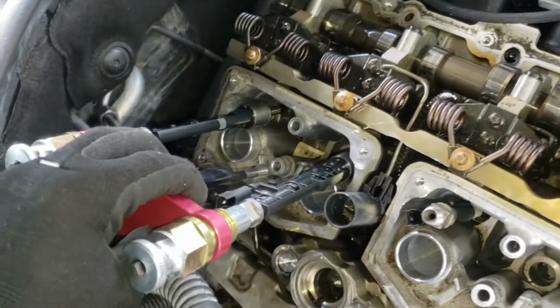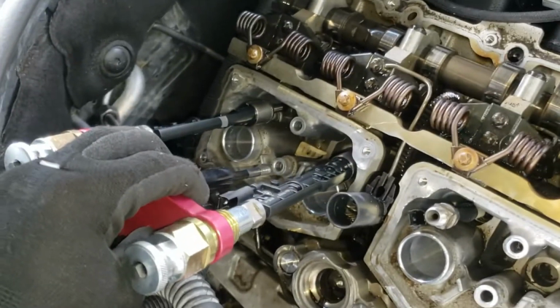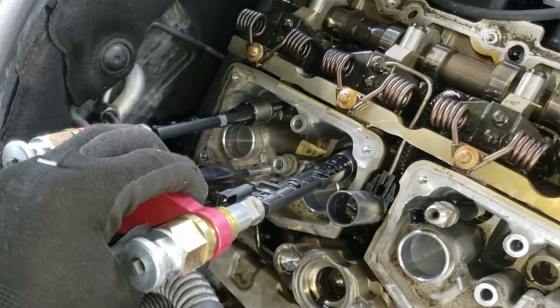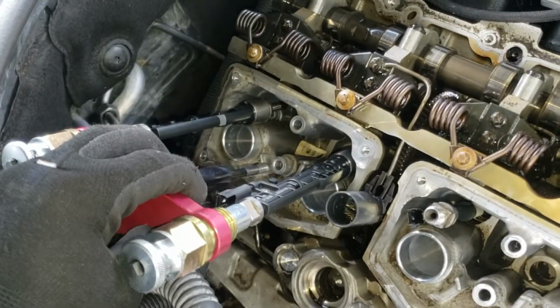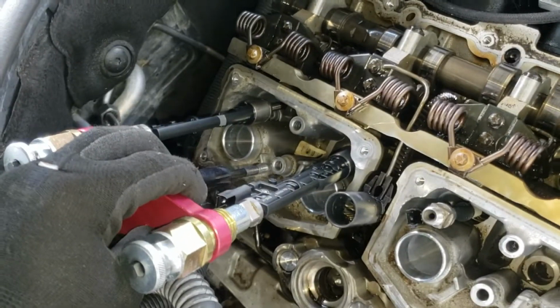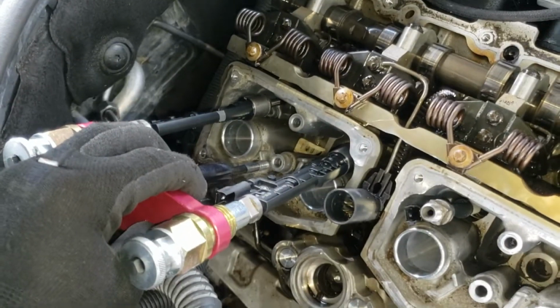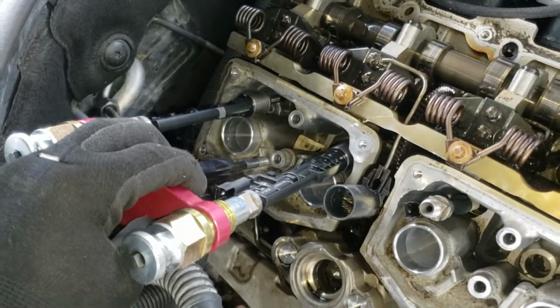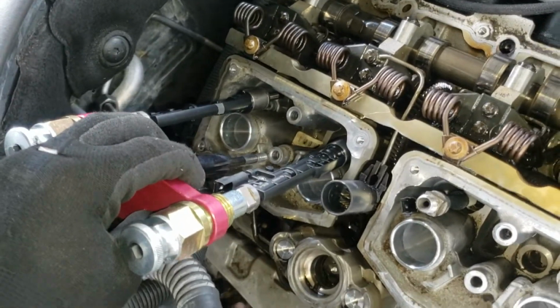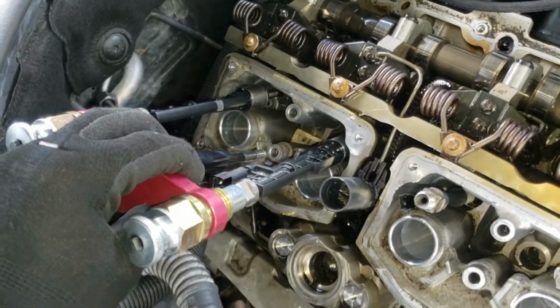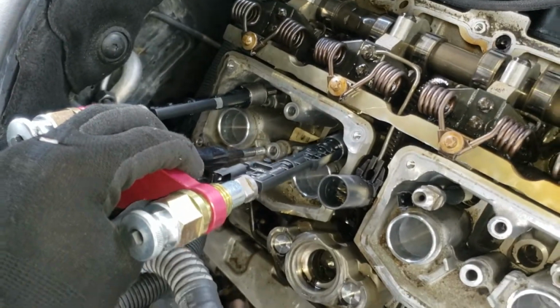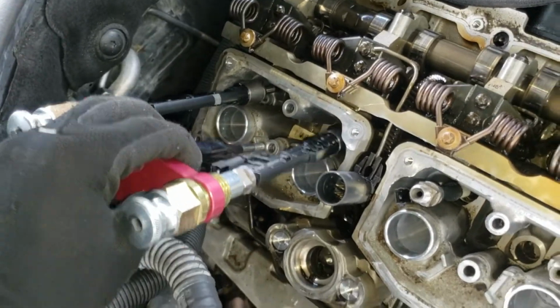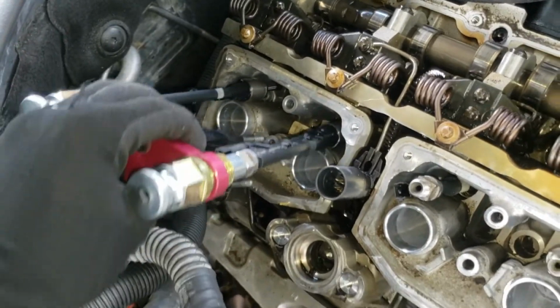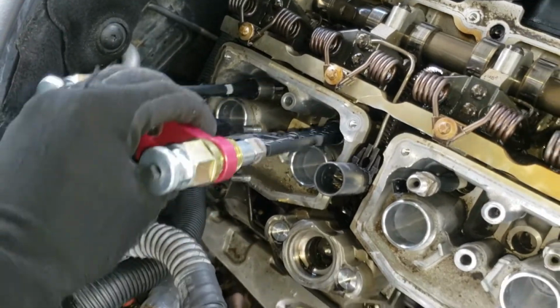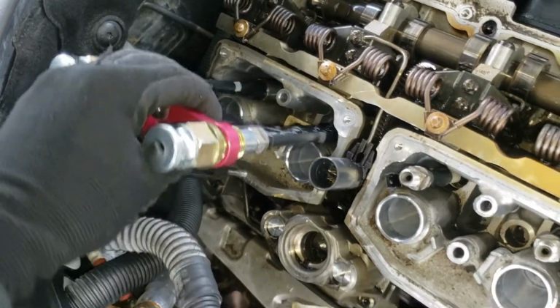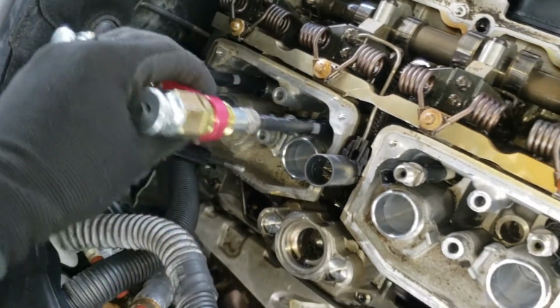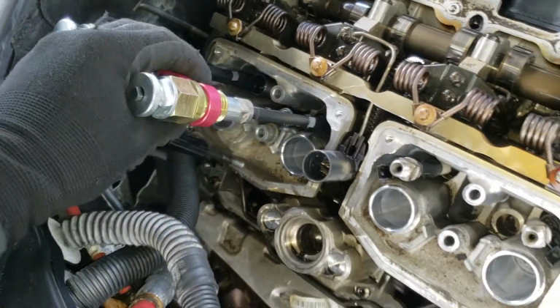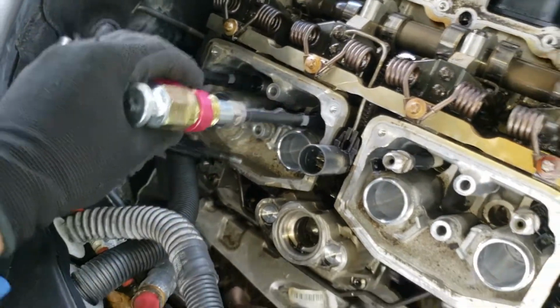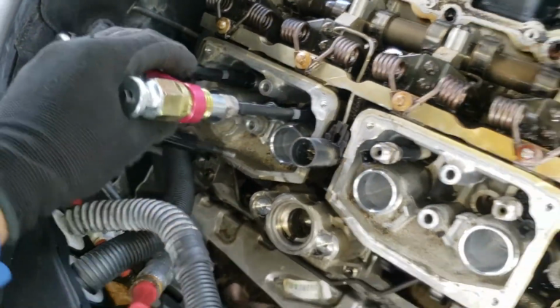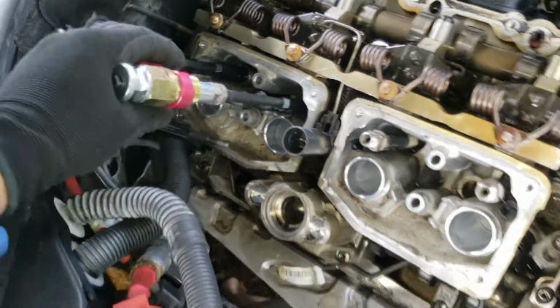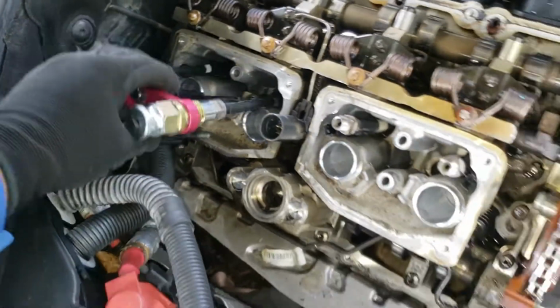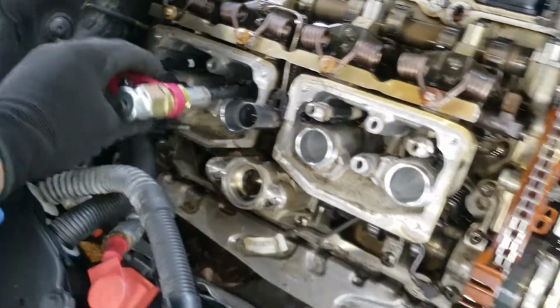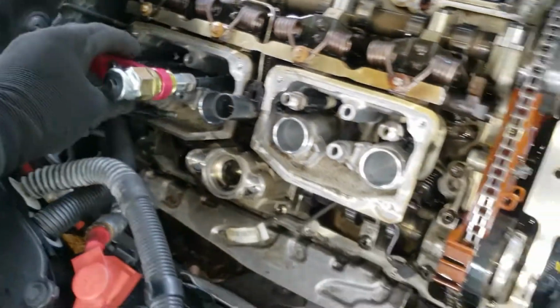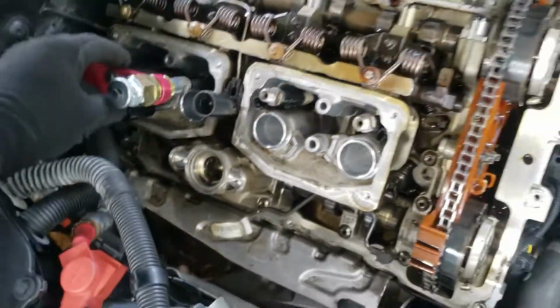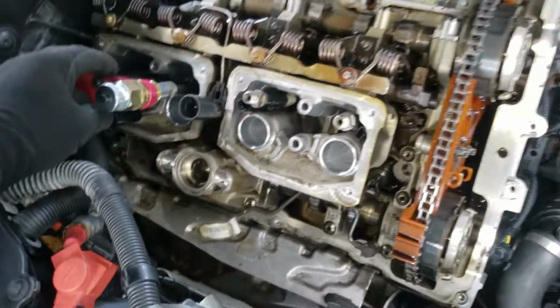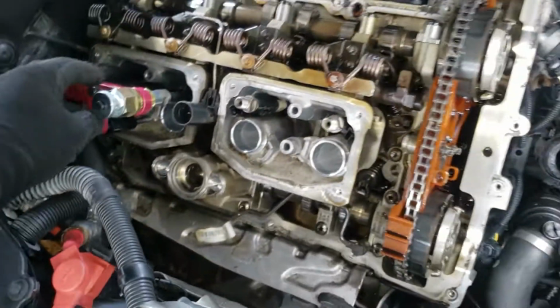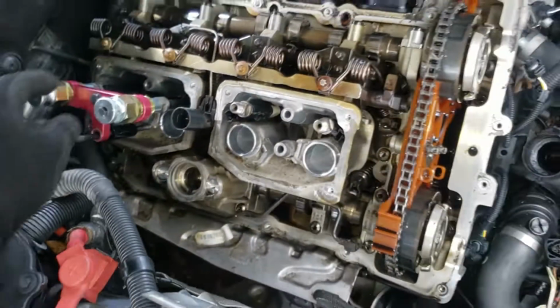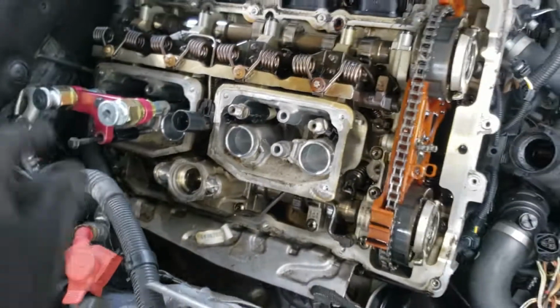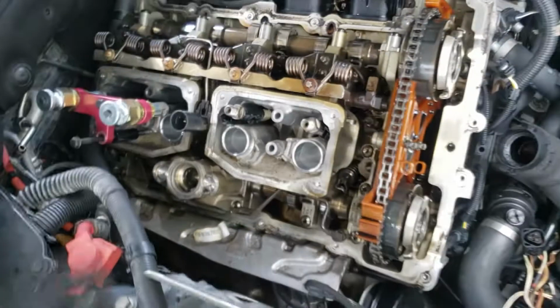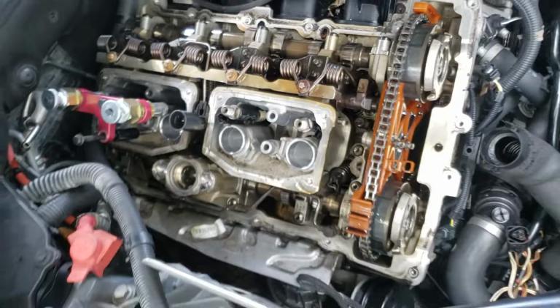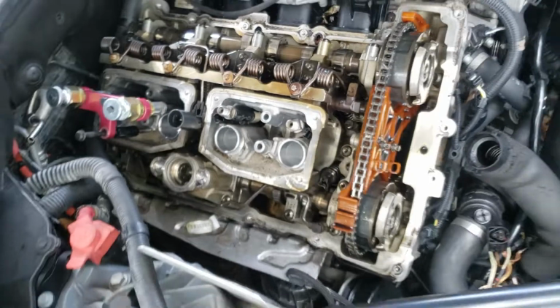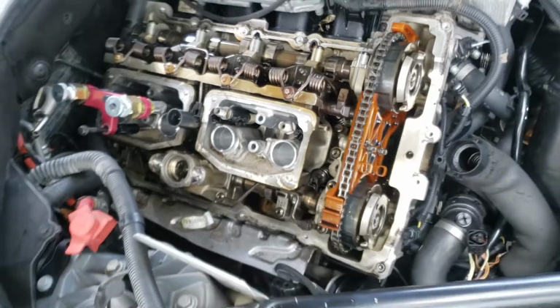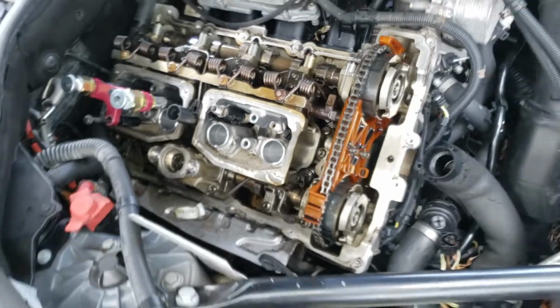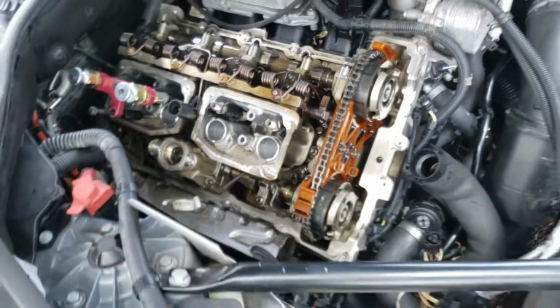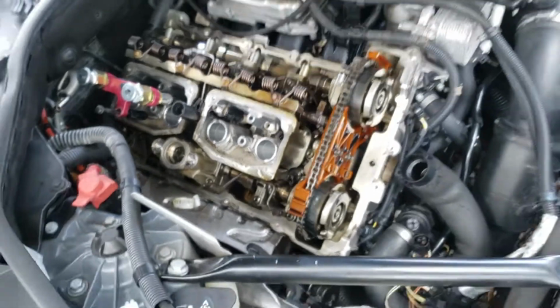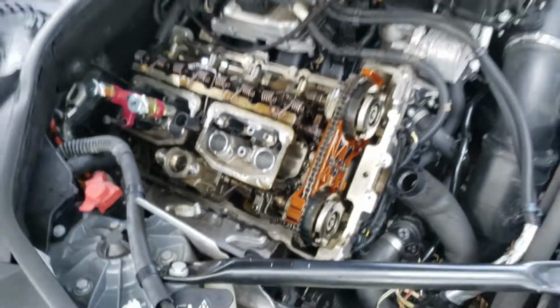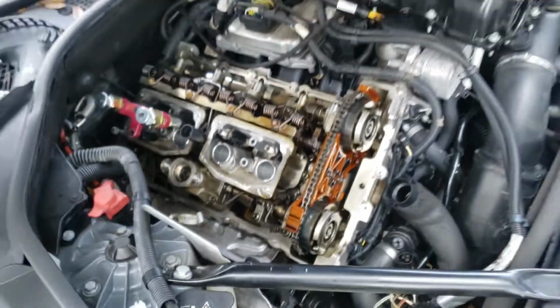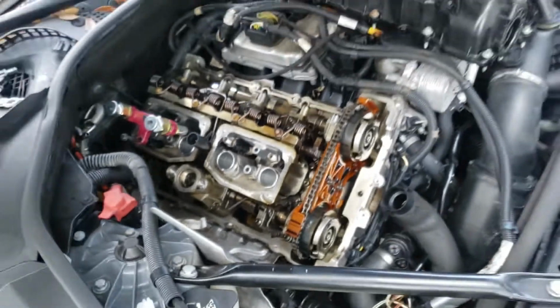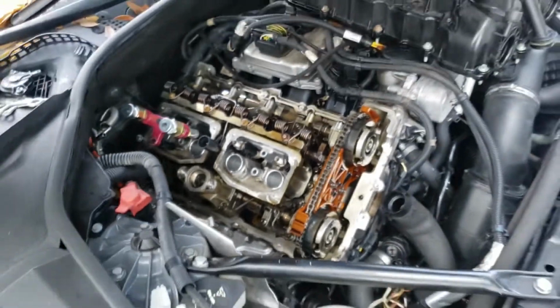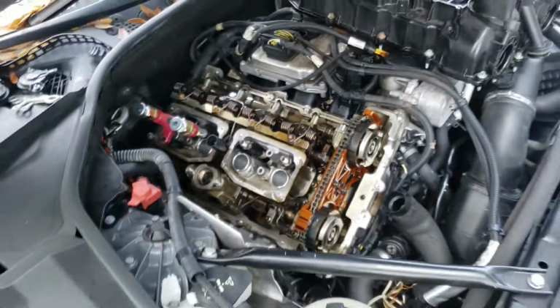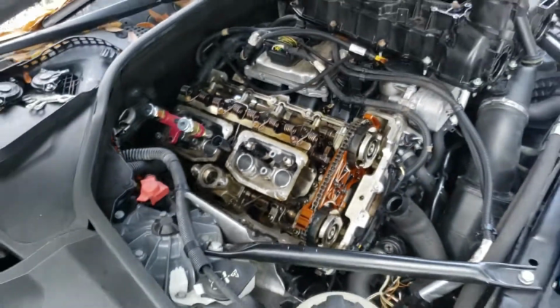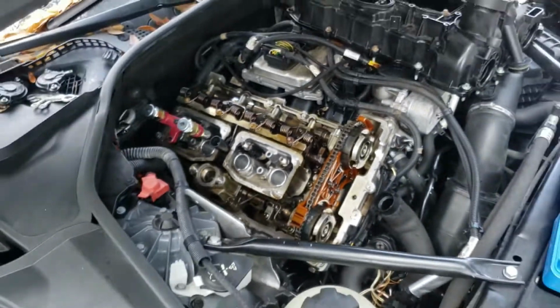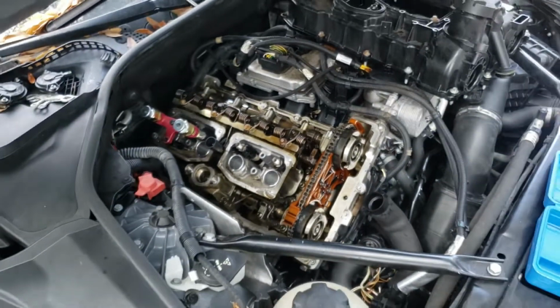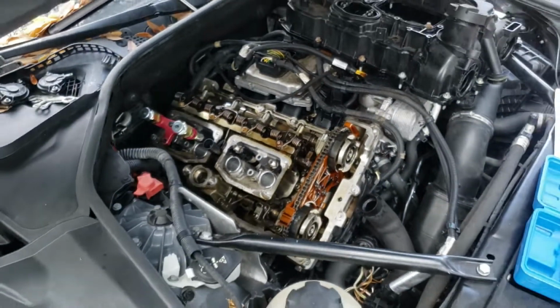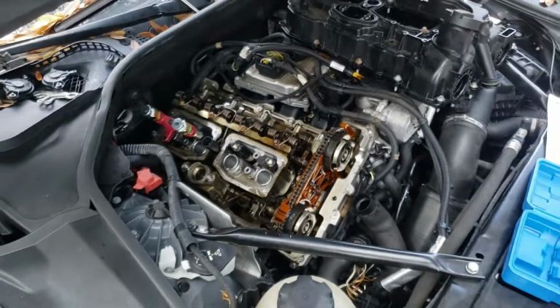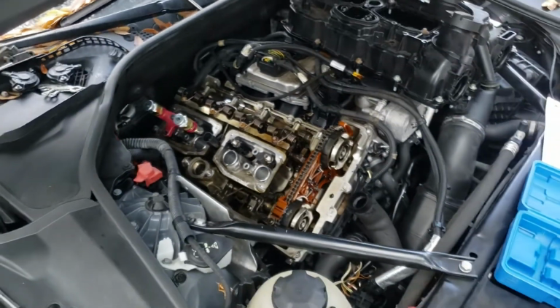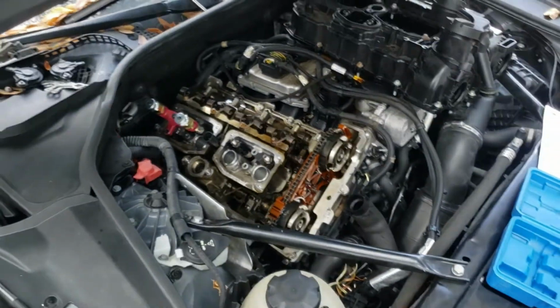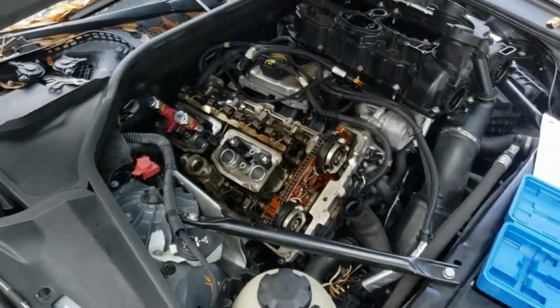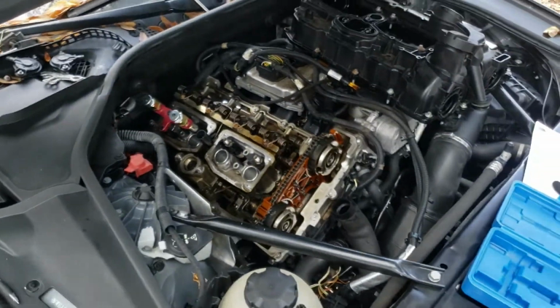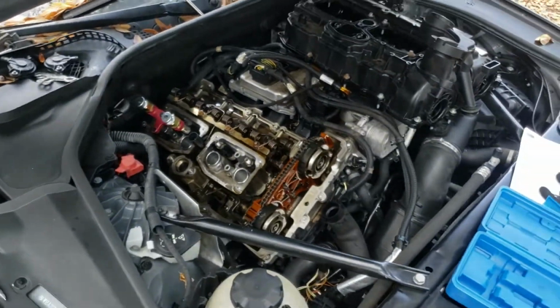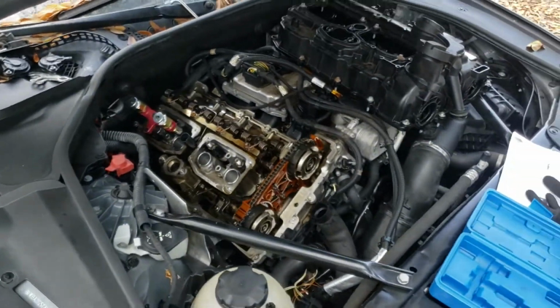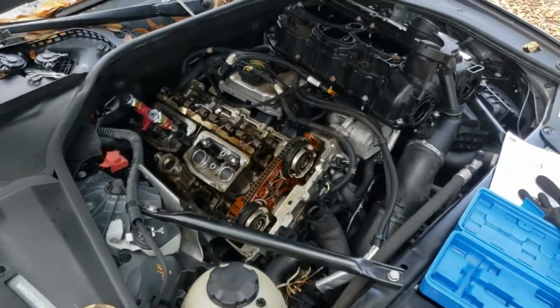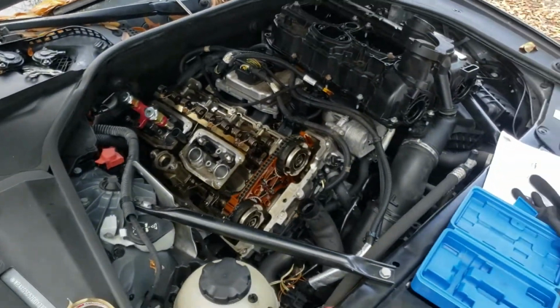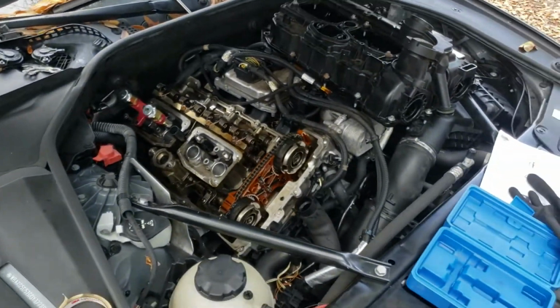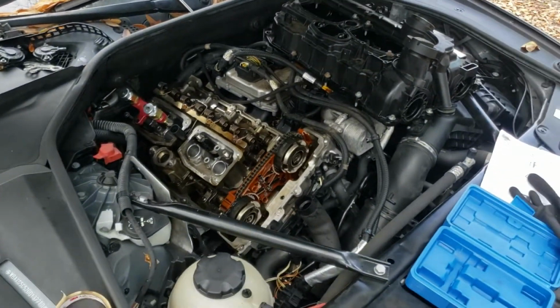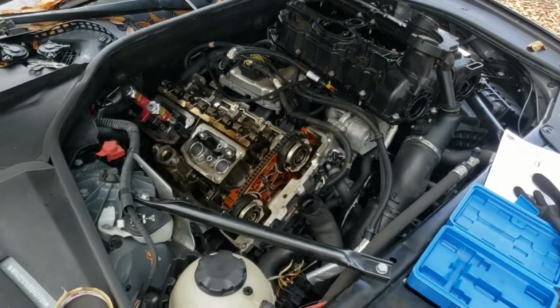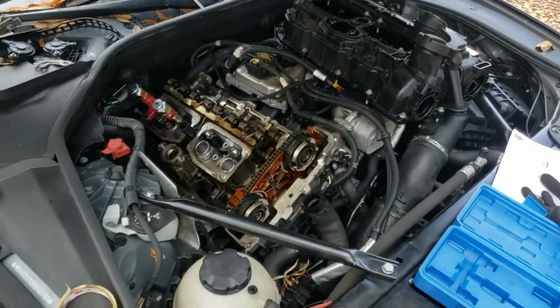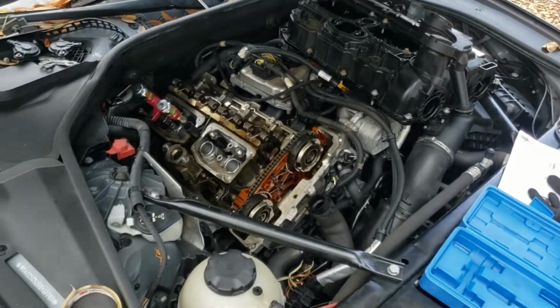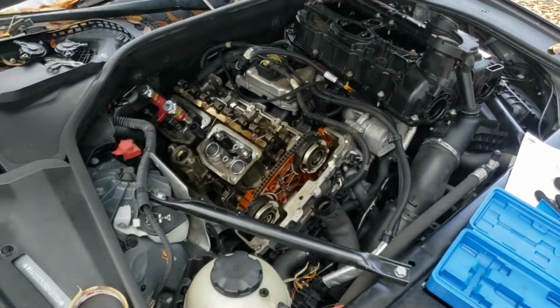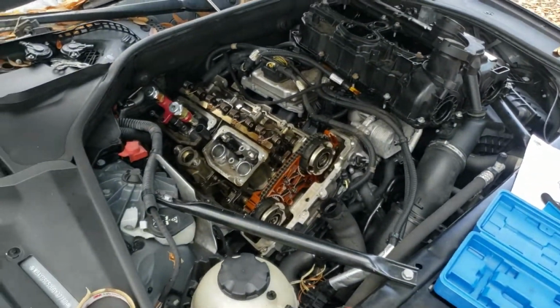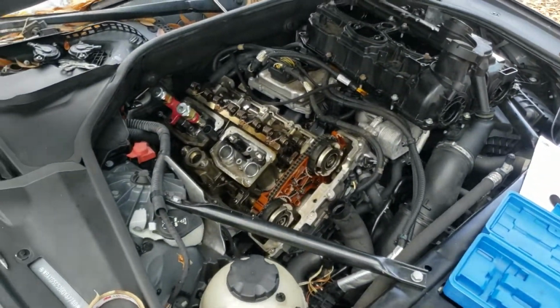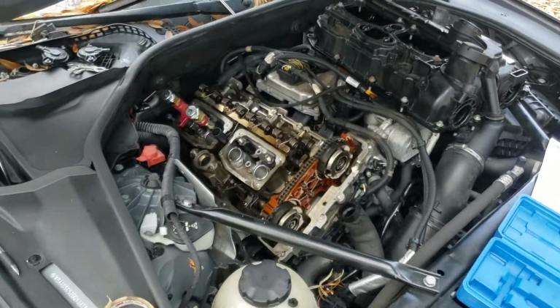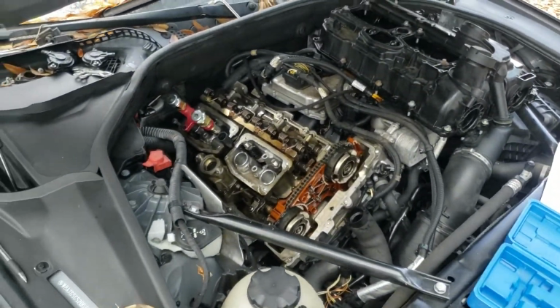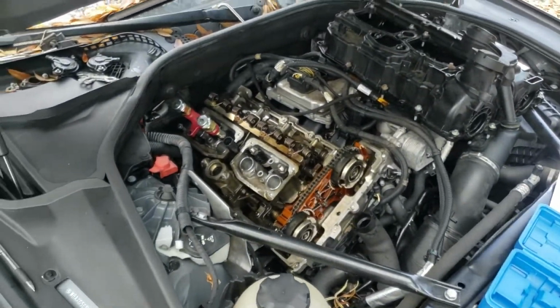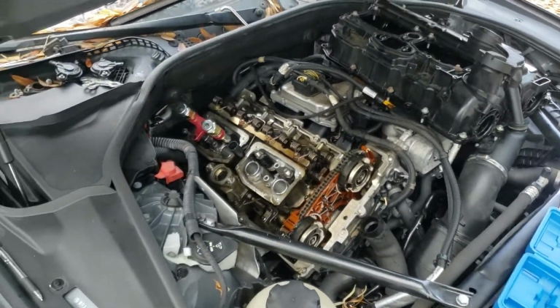That's how you remove the injectors on an N20 or N55 BMW engine. Thanks for watching.